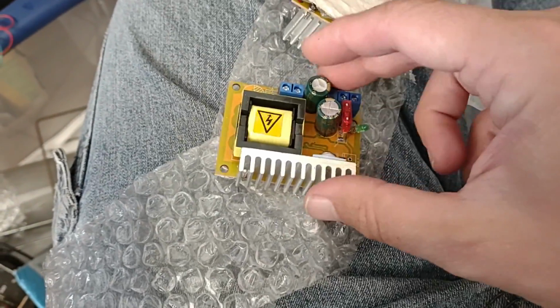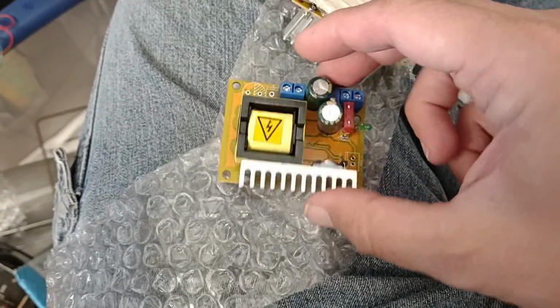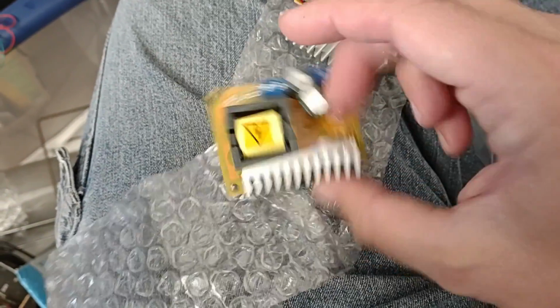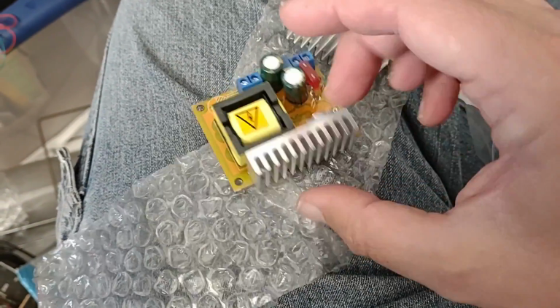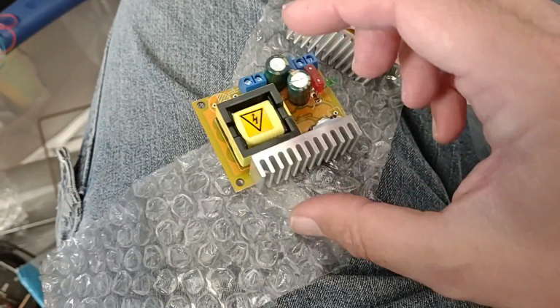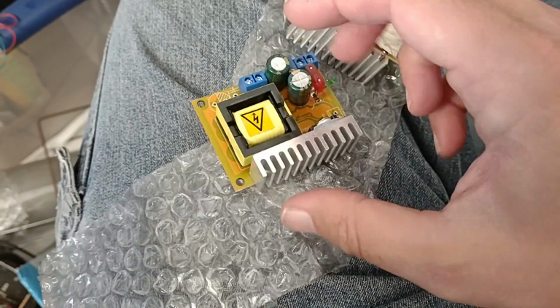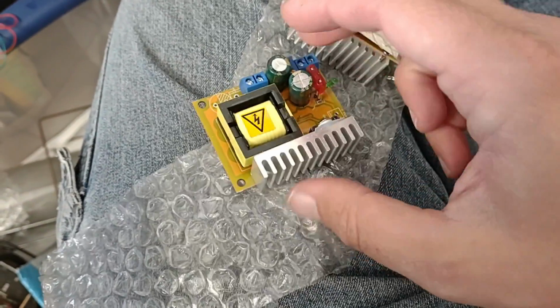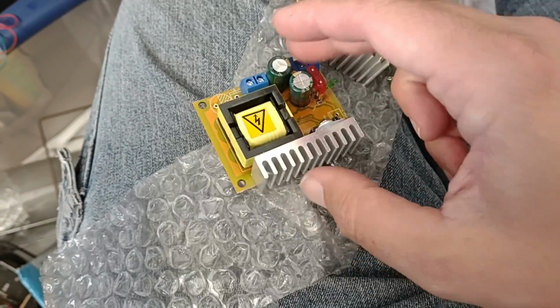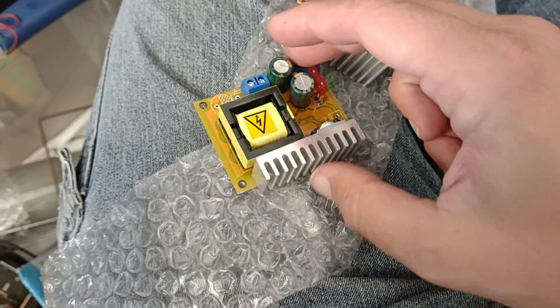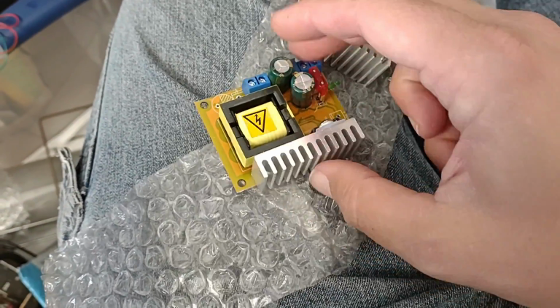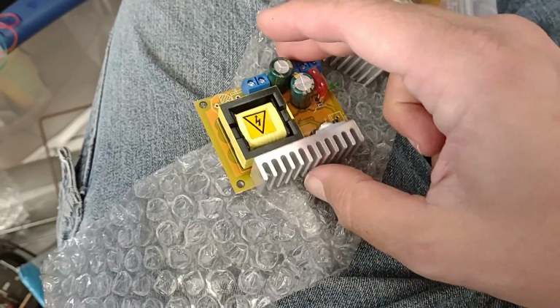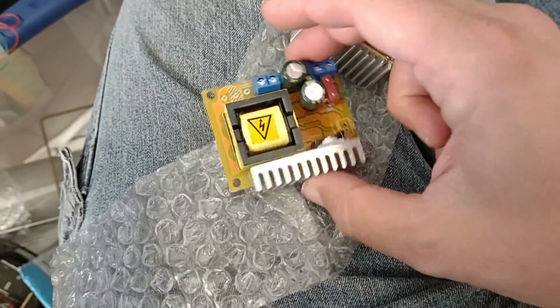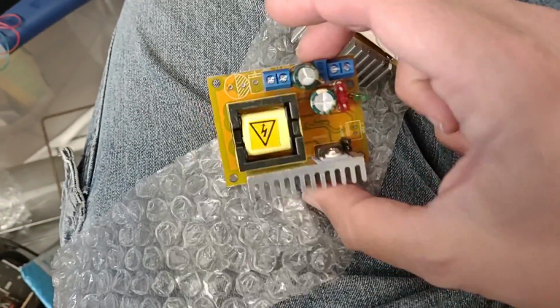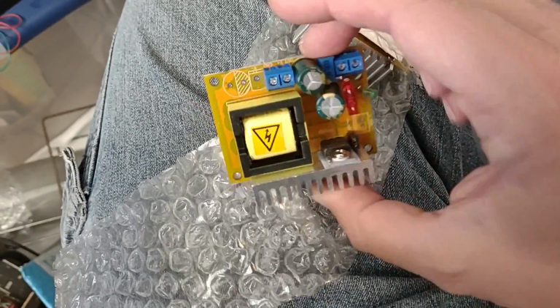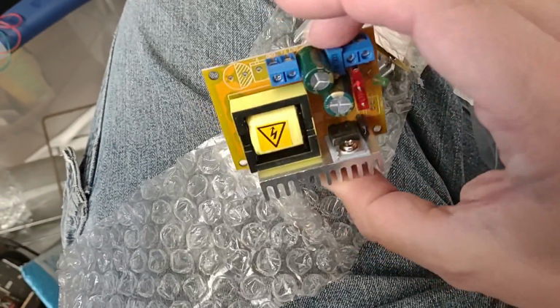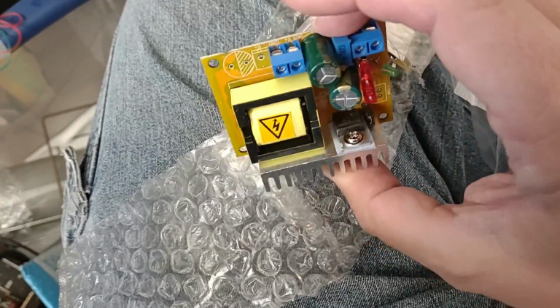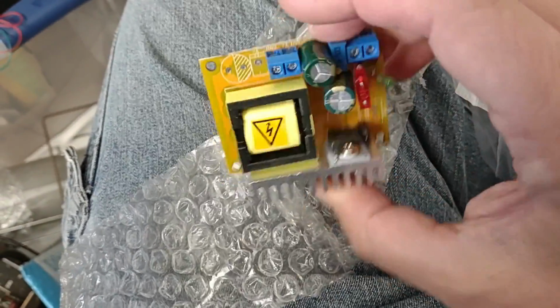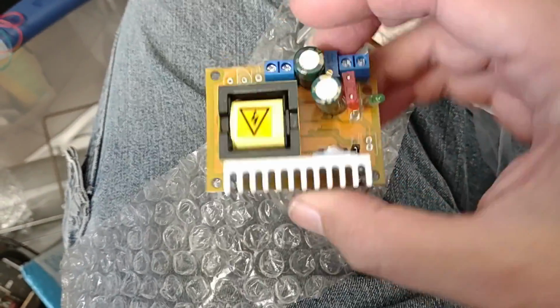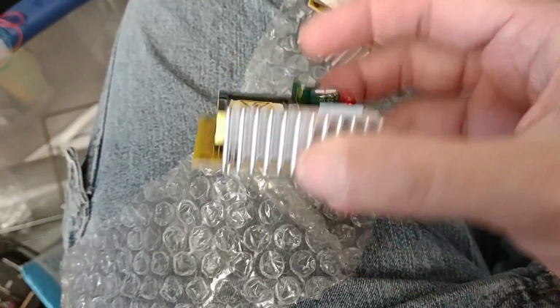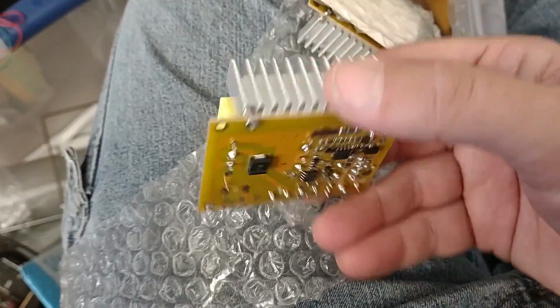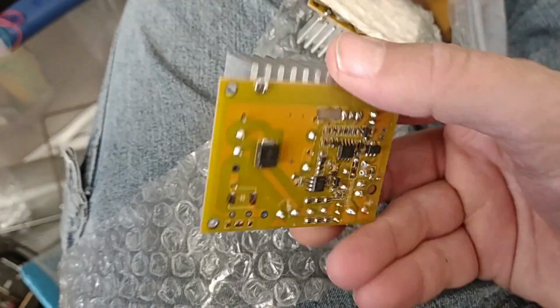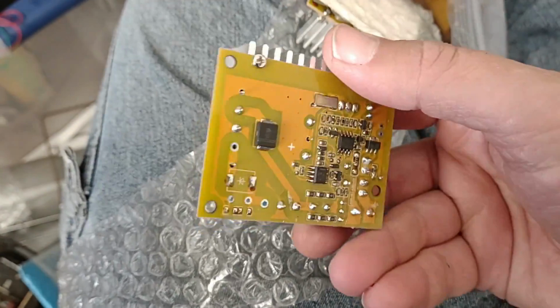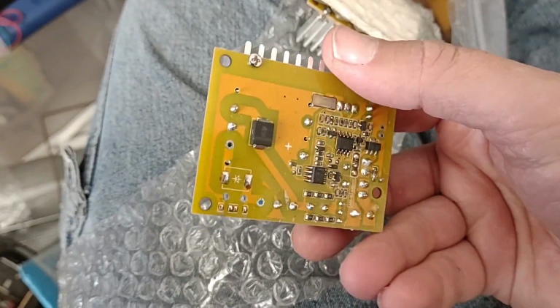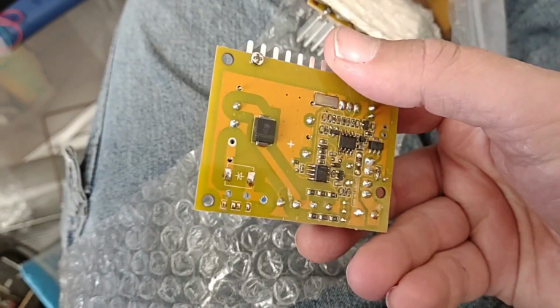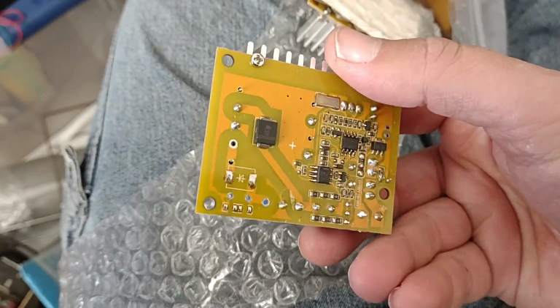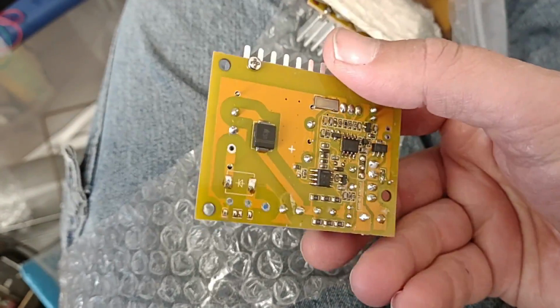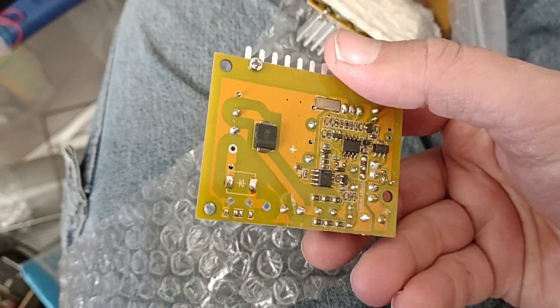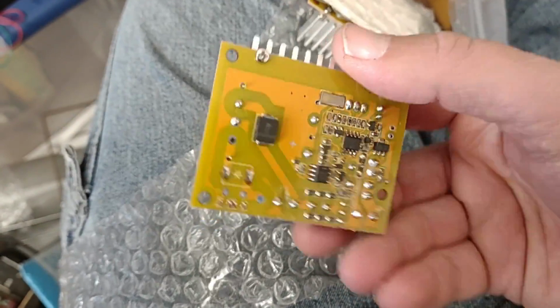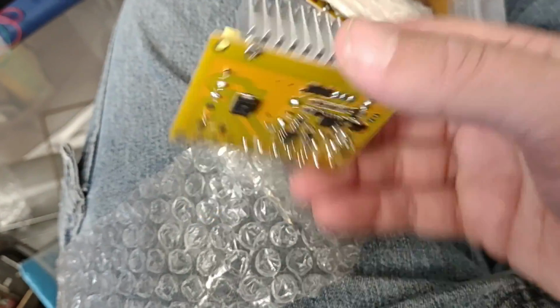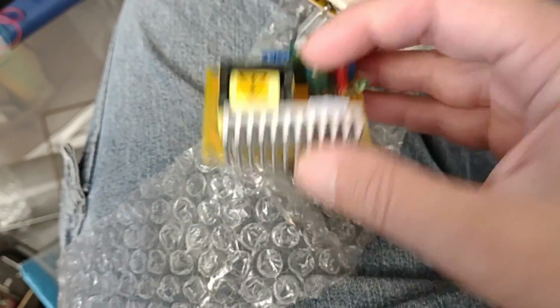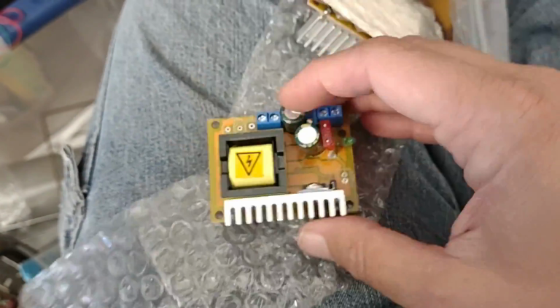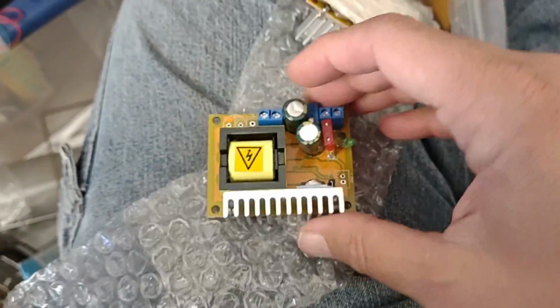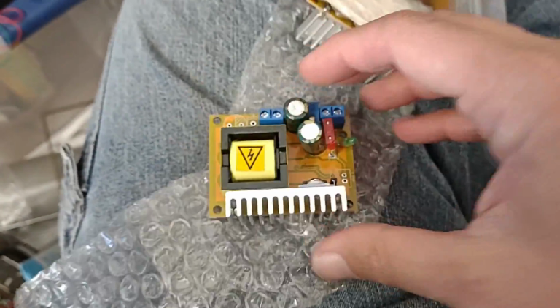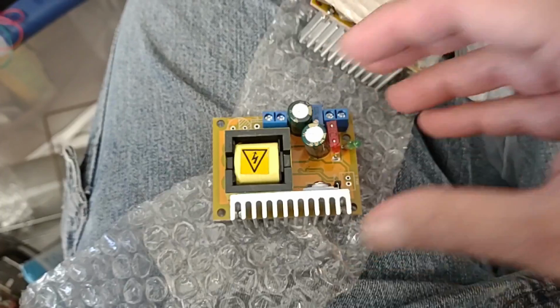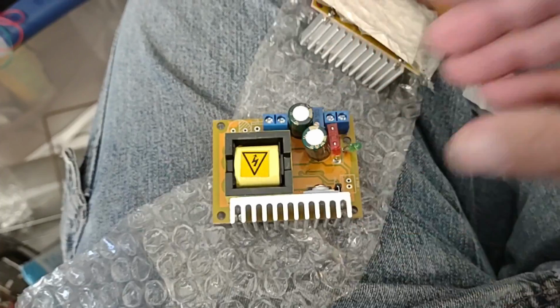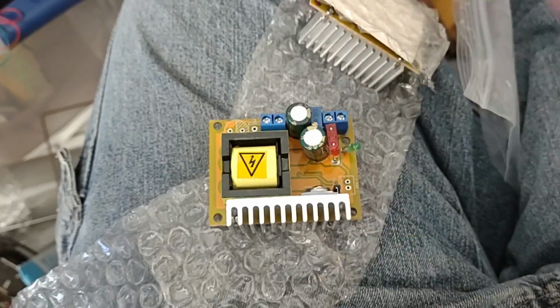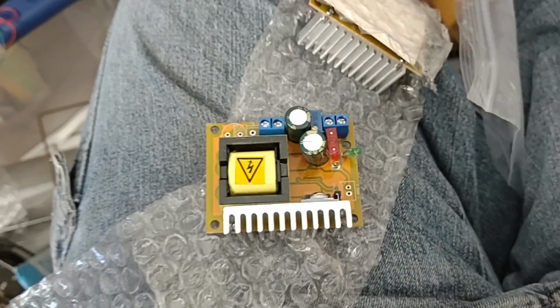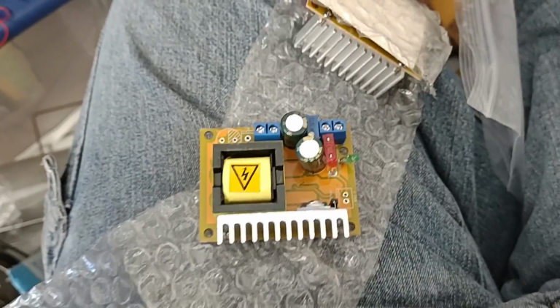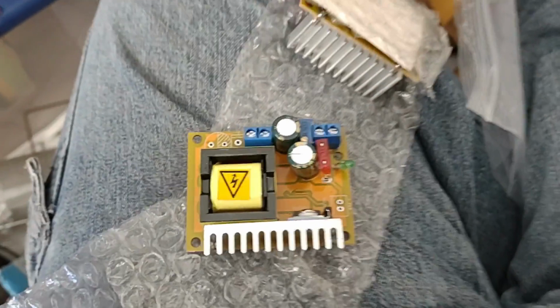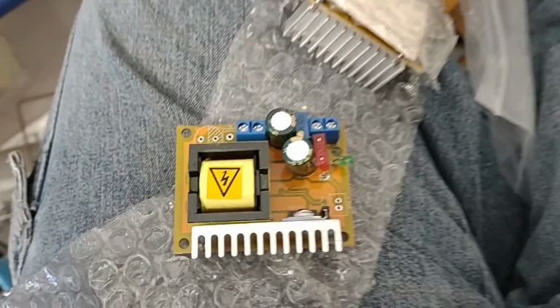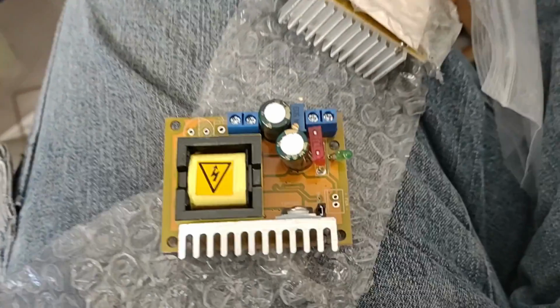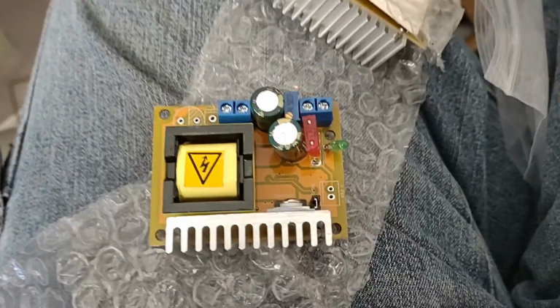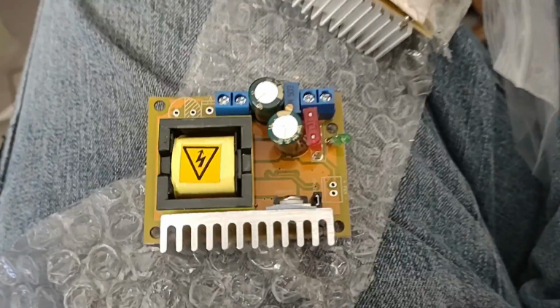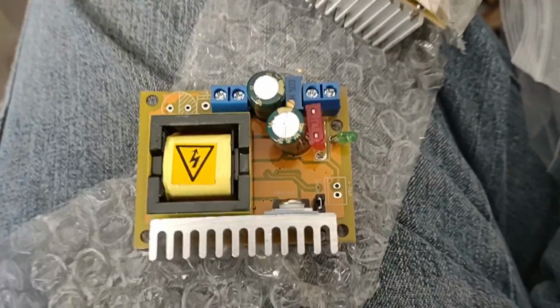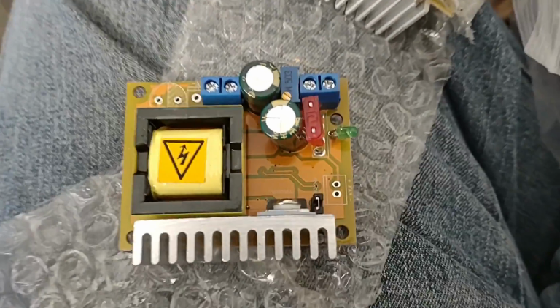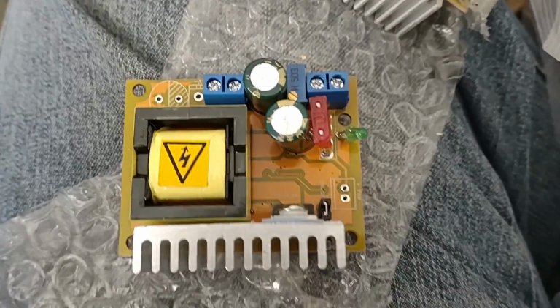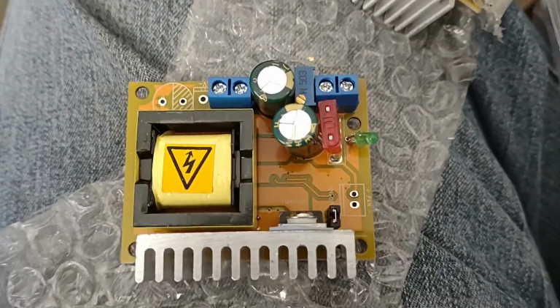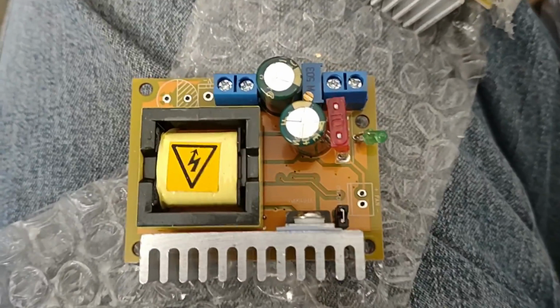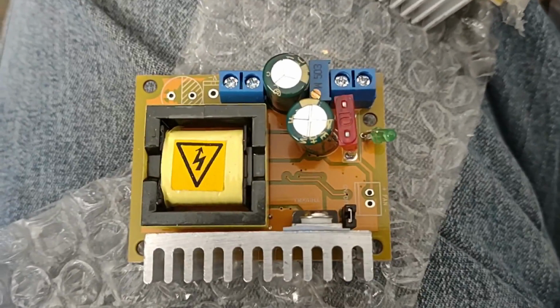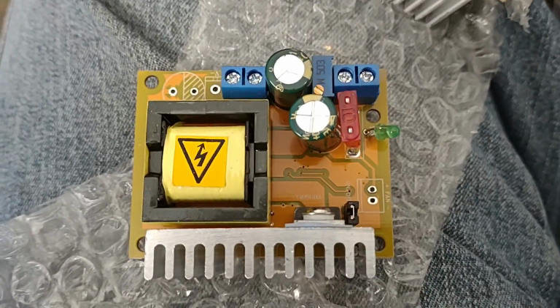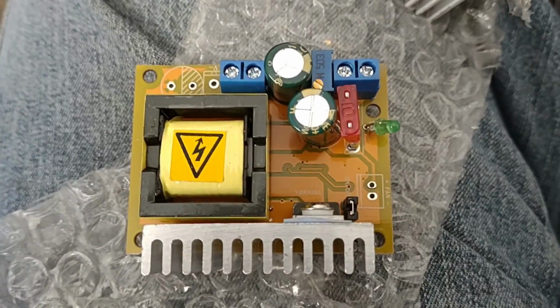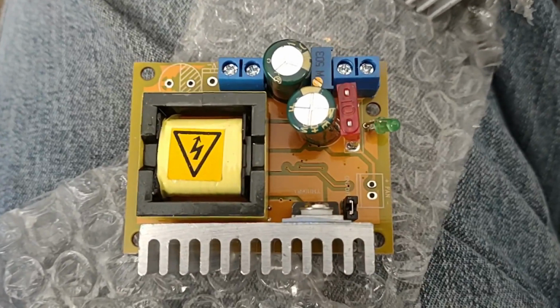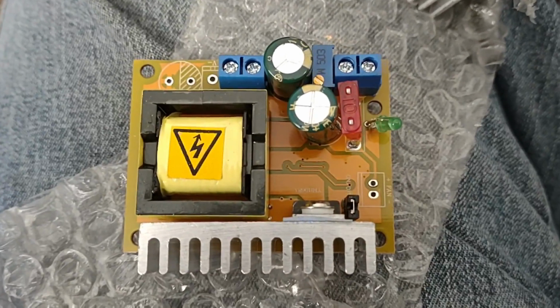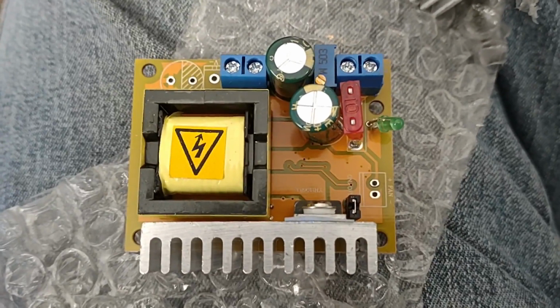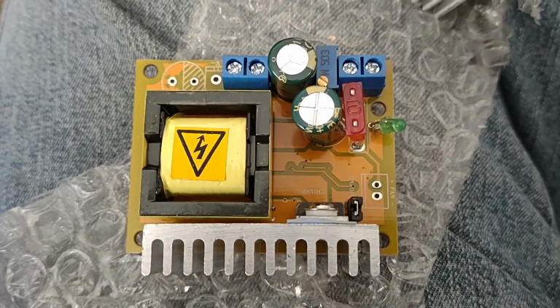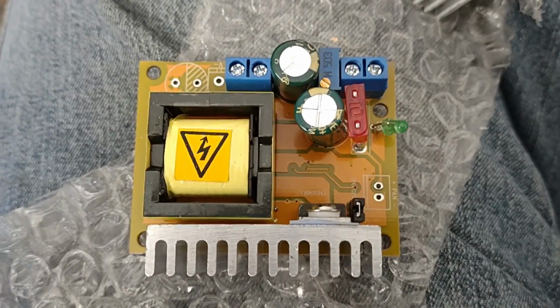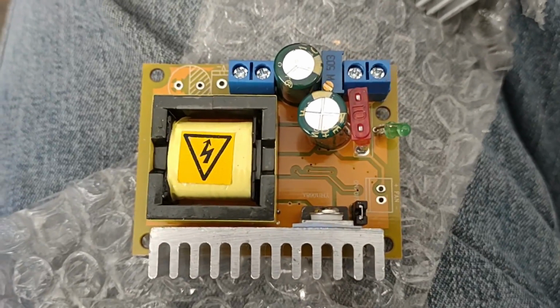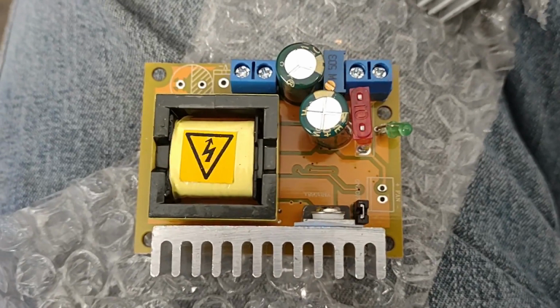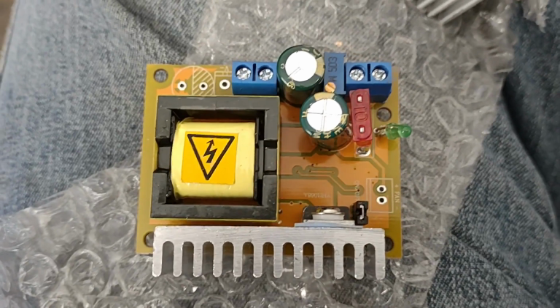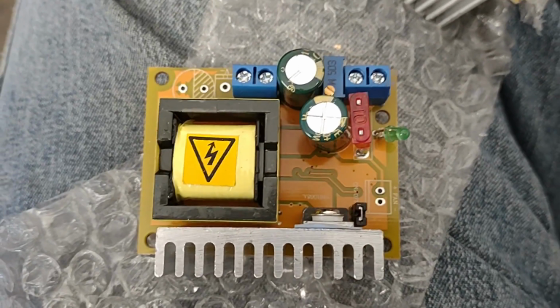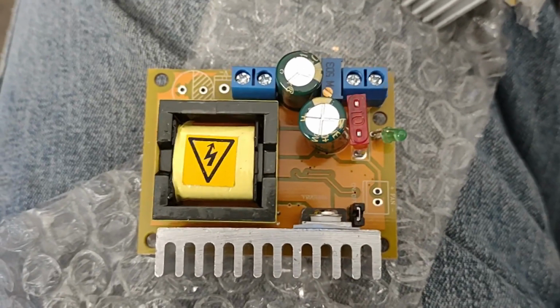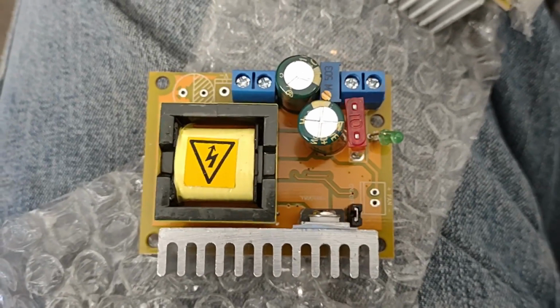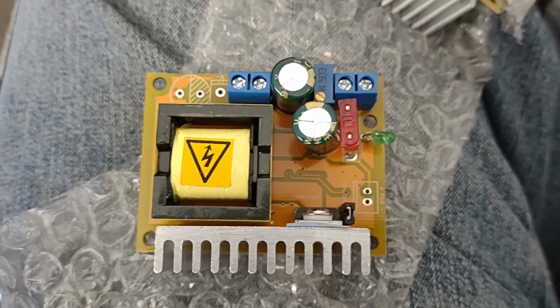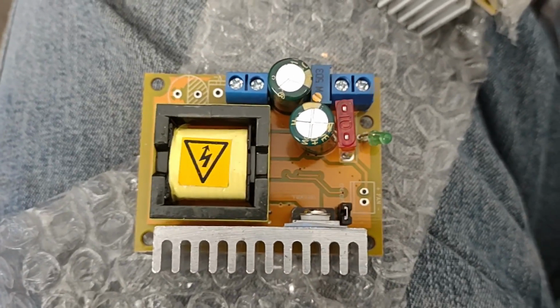They ship for about the same price, so let's give this a shot and see how this thing works.